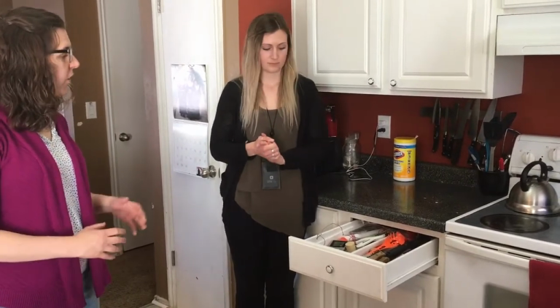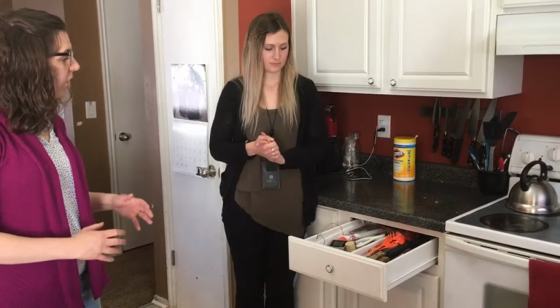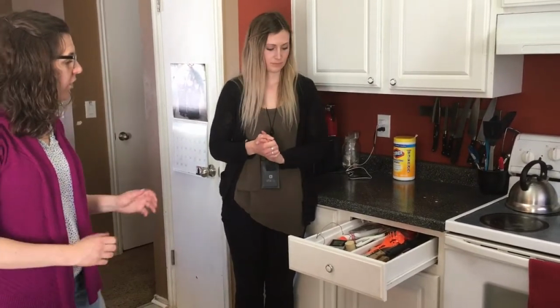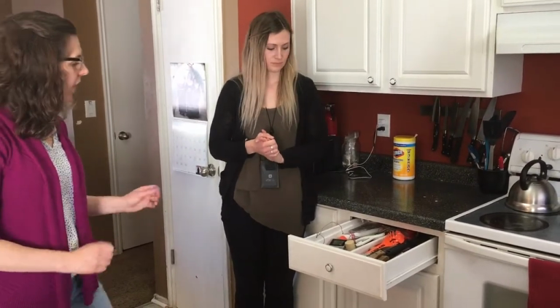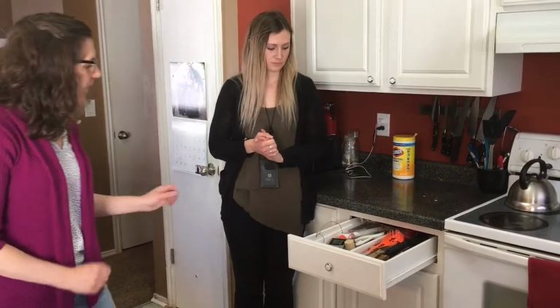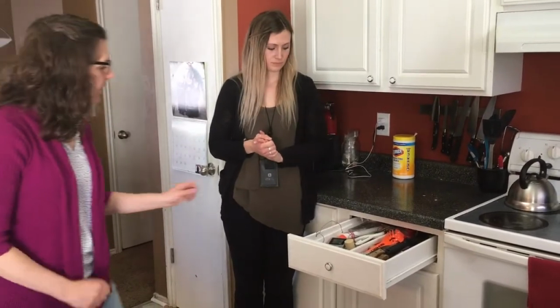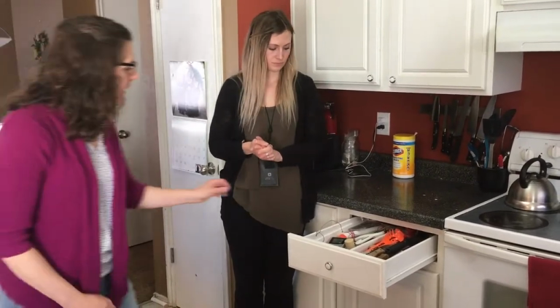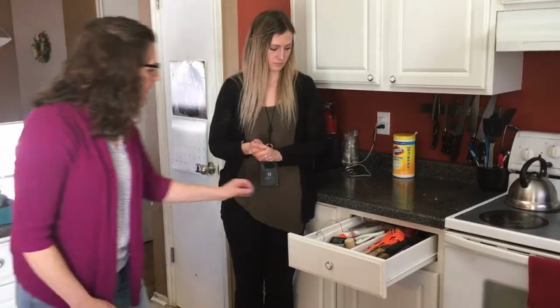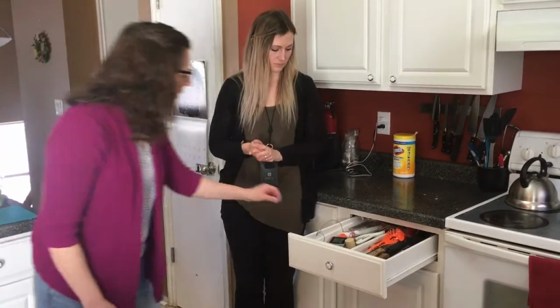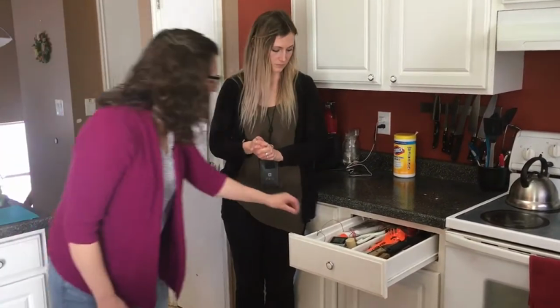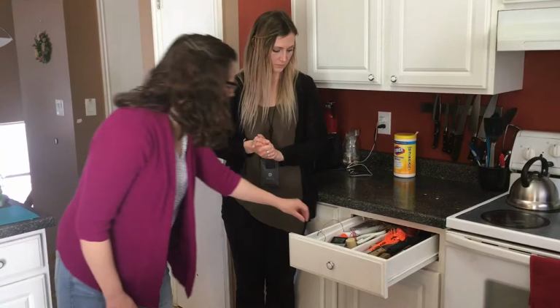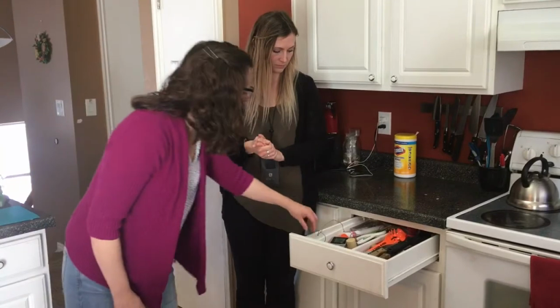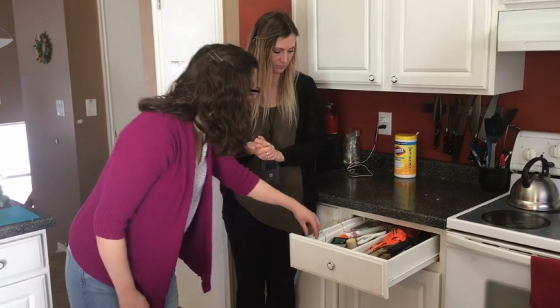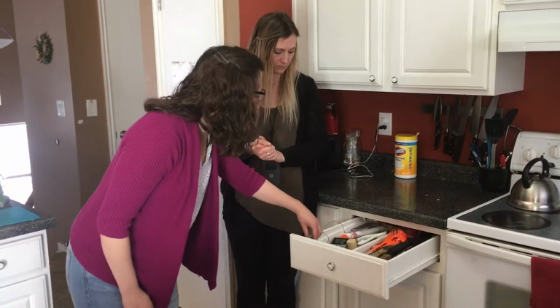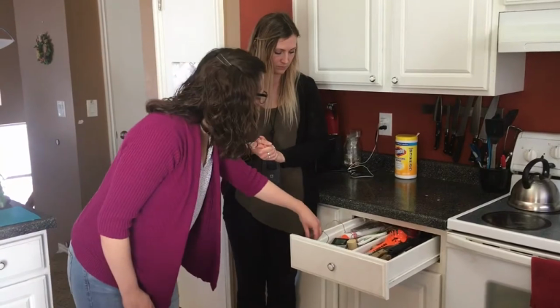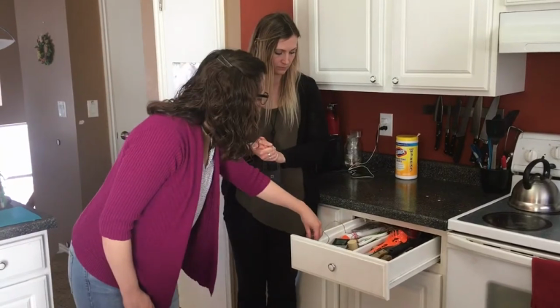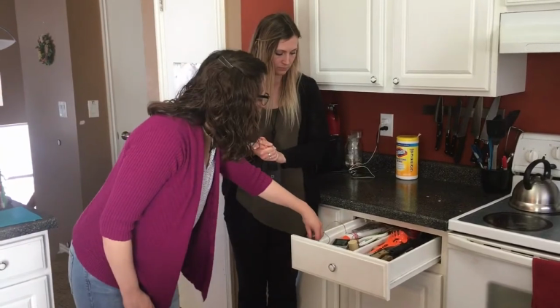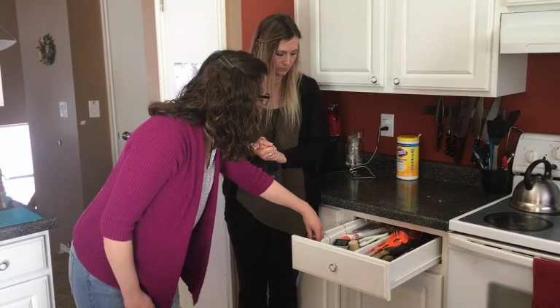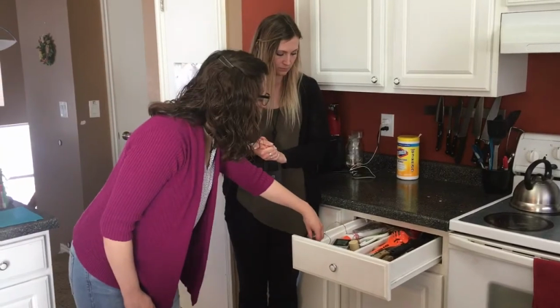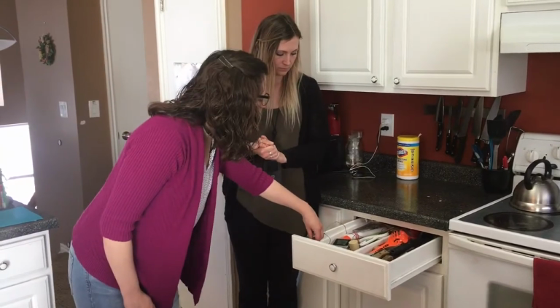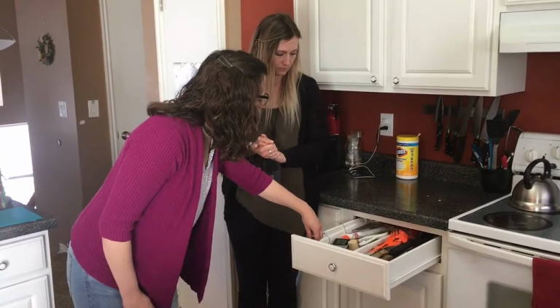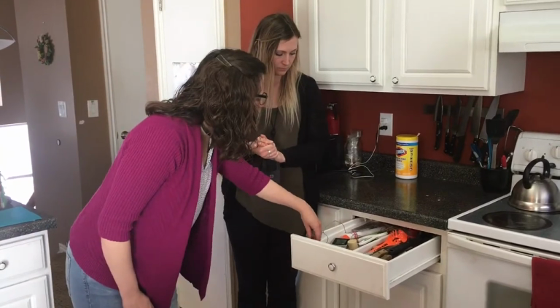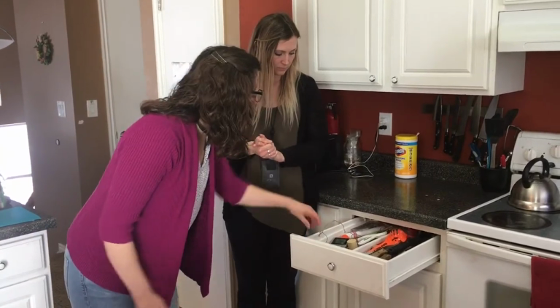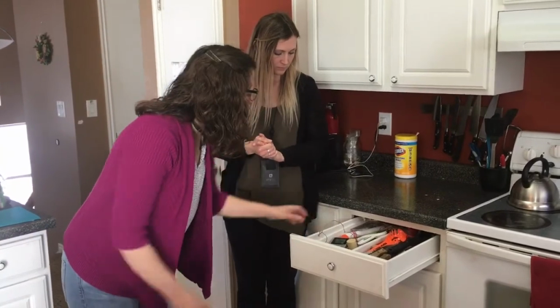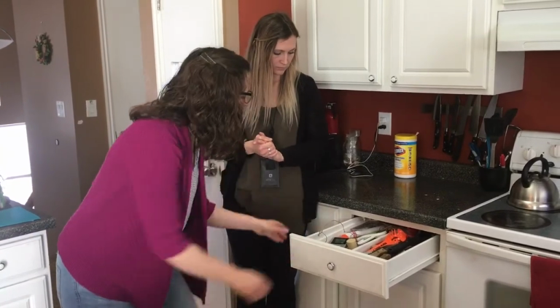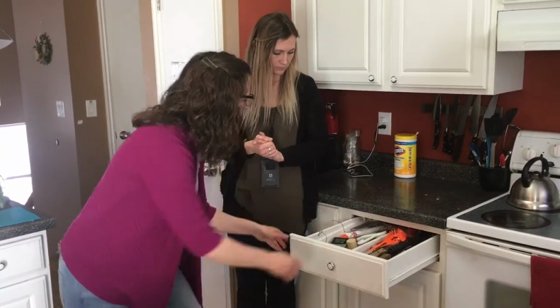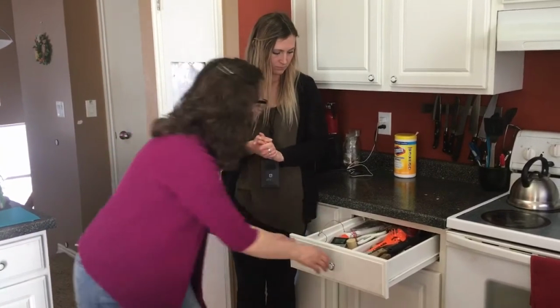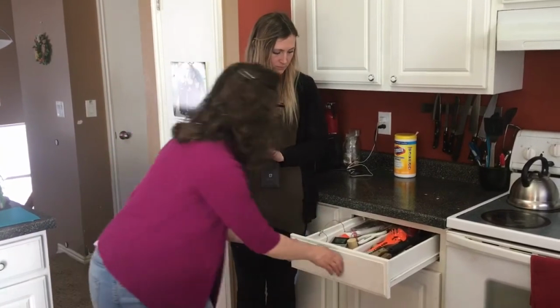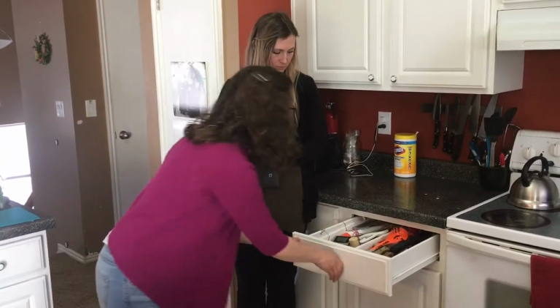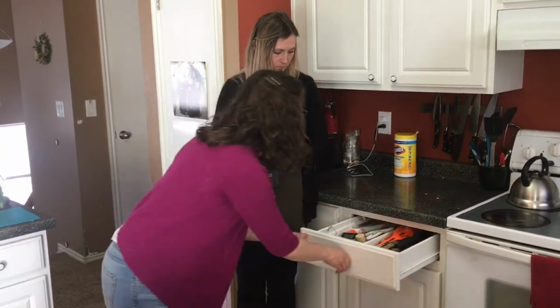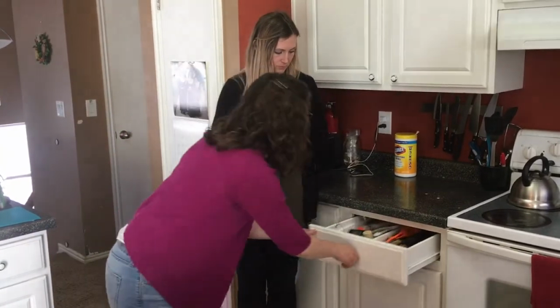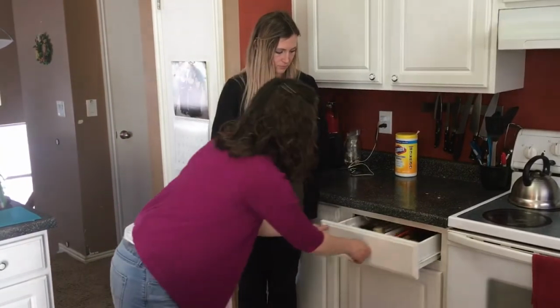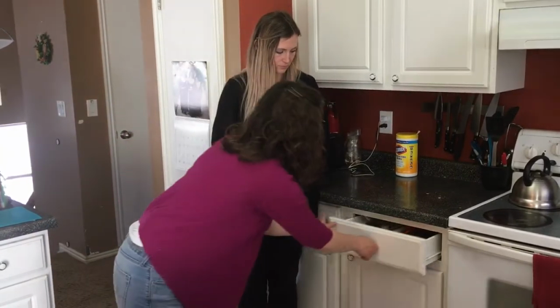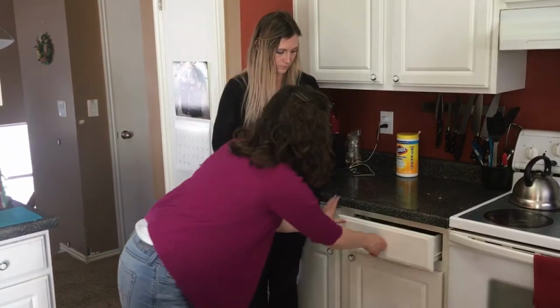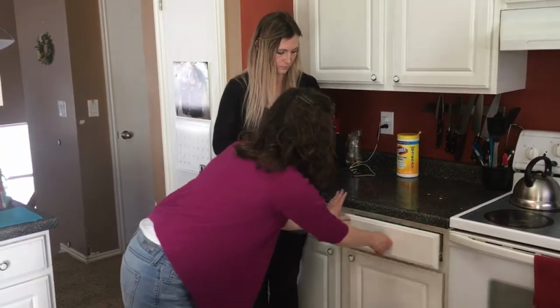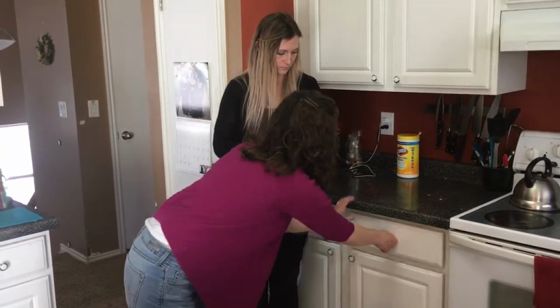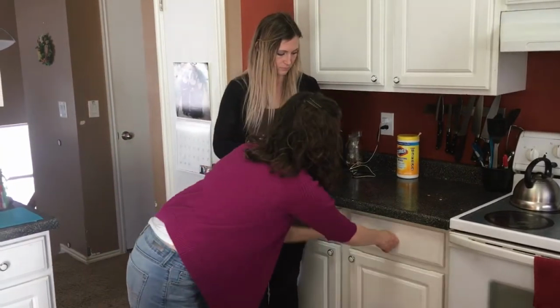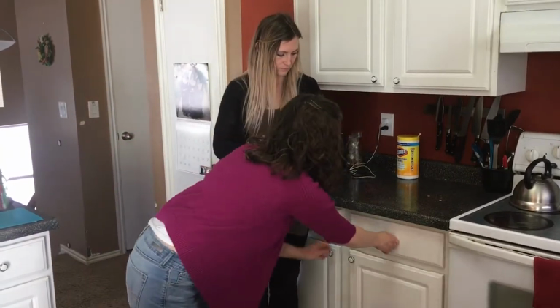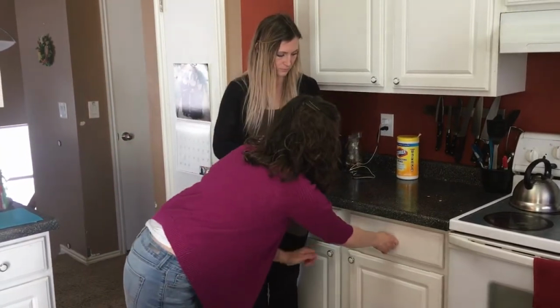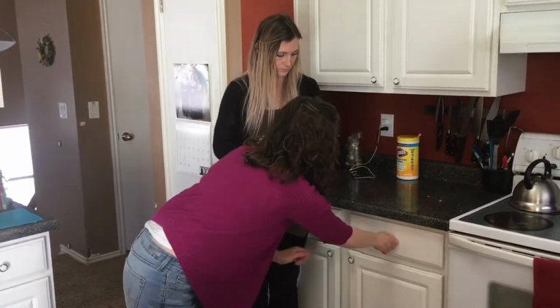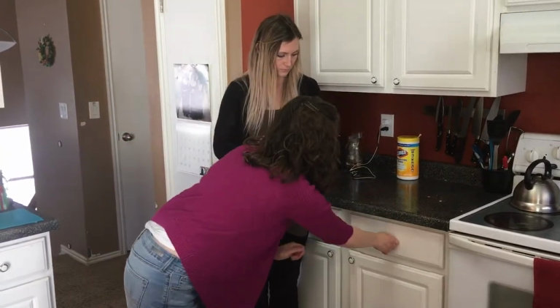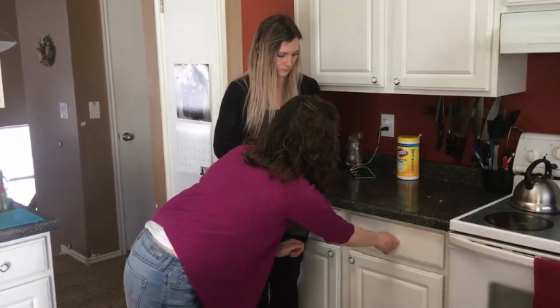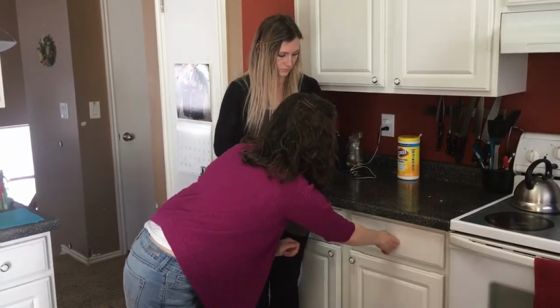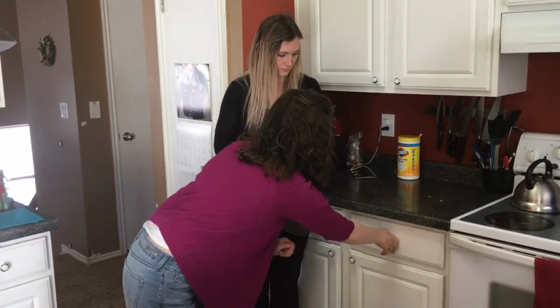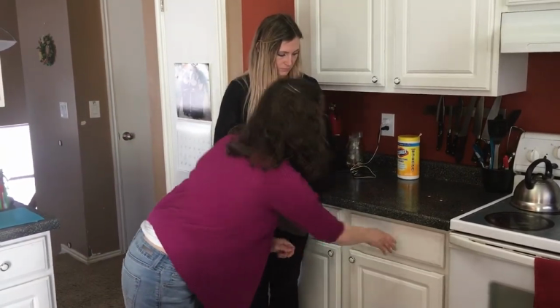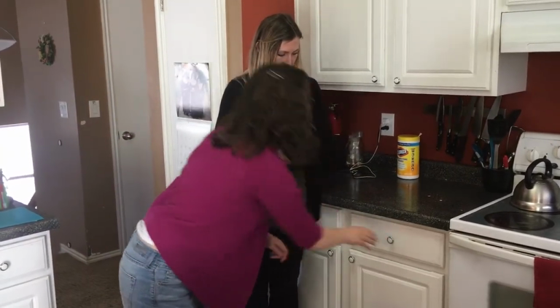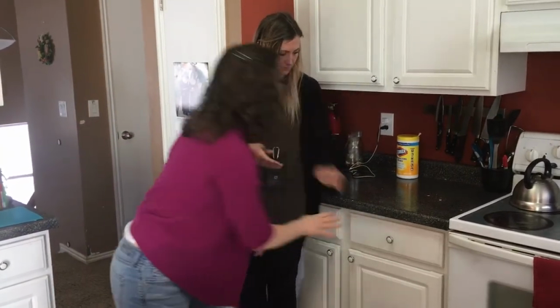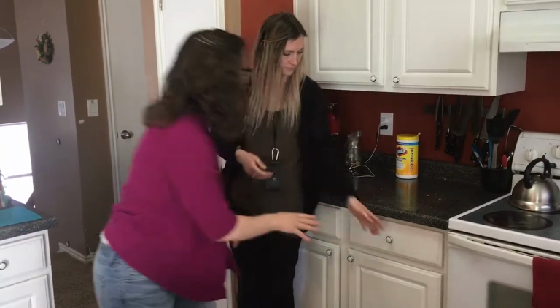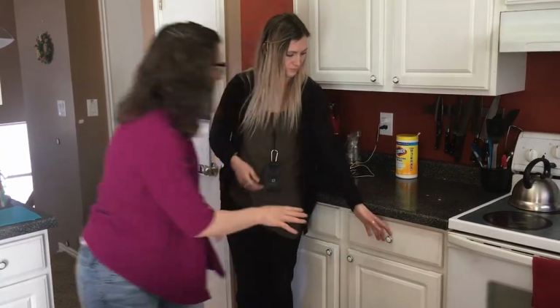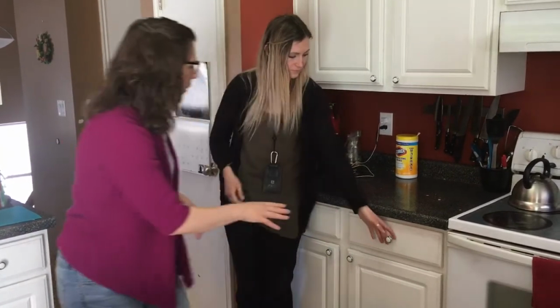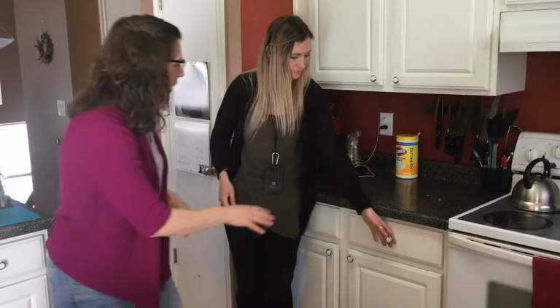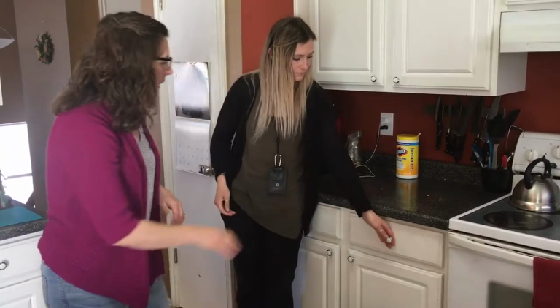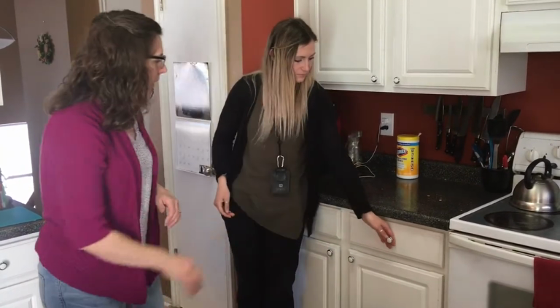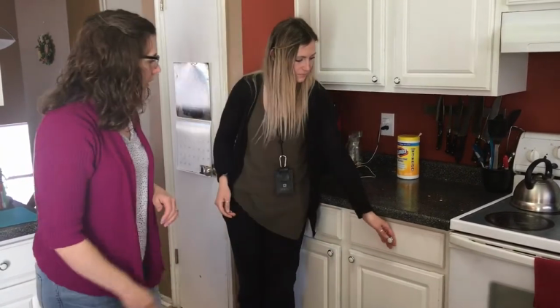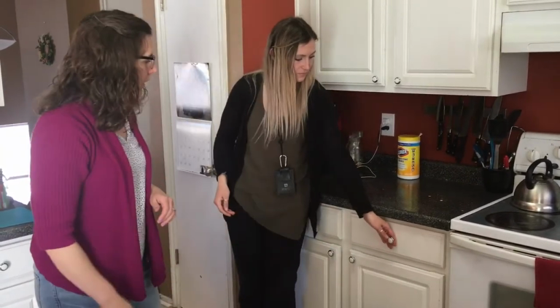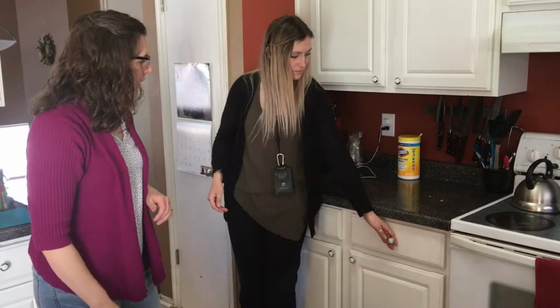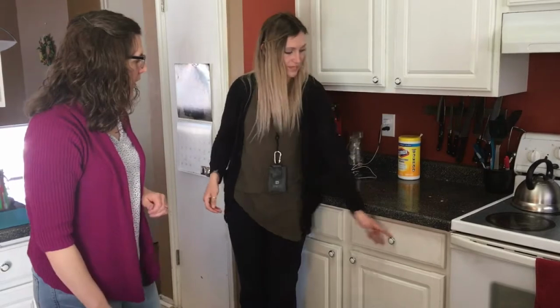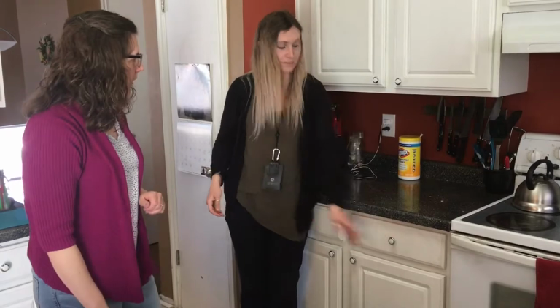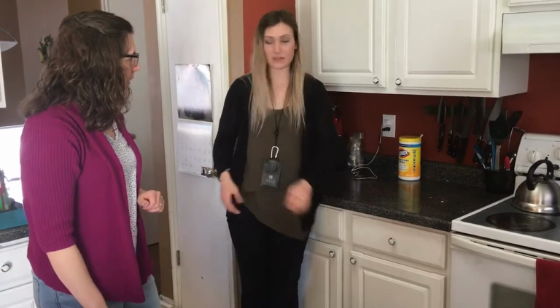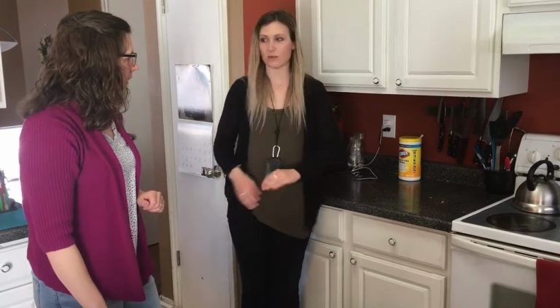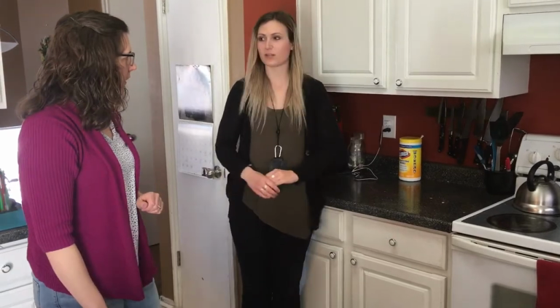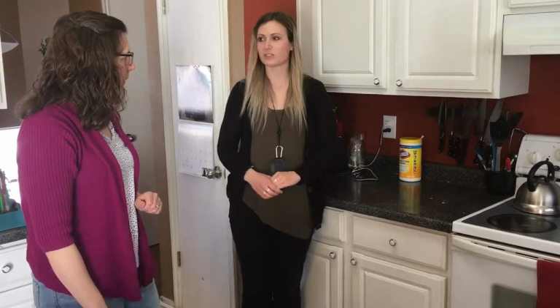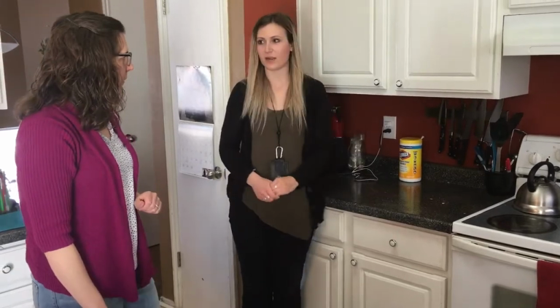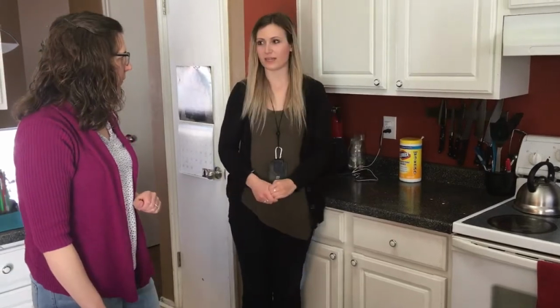I do have a child safety device in here. If I turn it on, does that work? Yep, that works great.